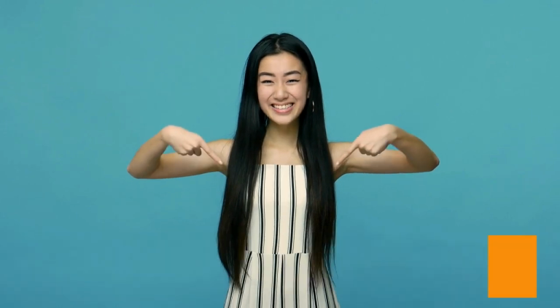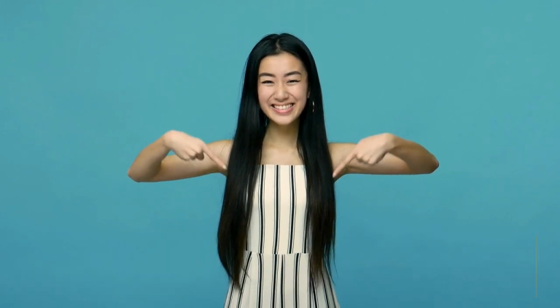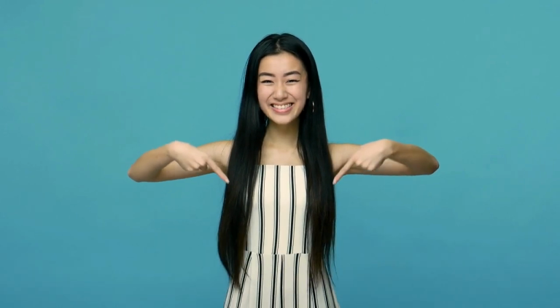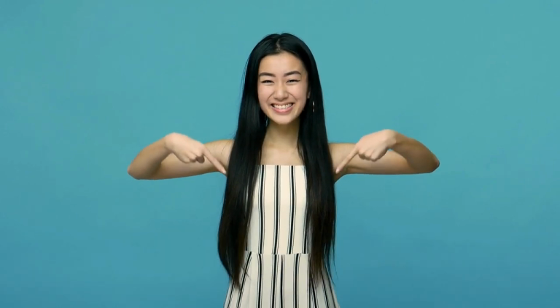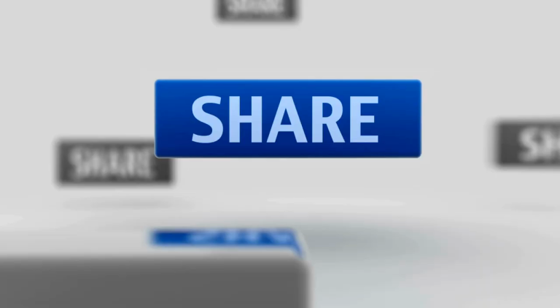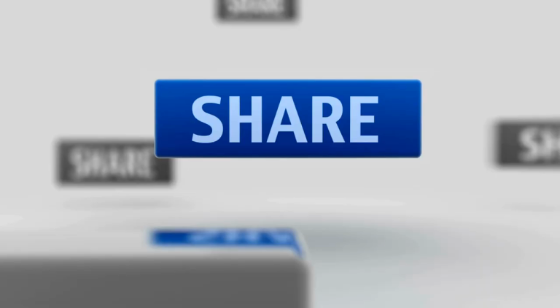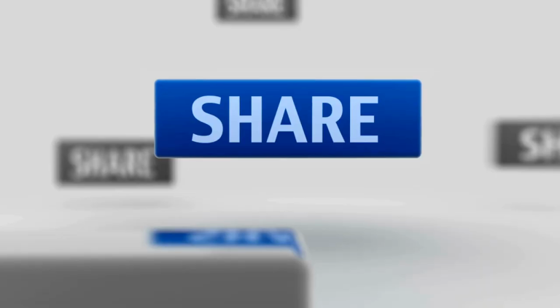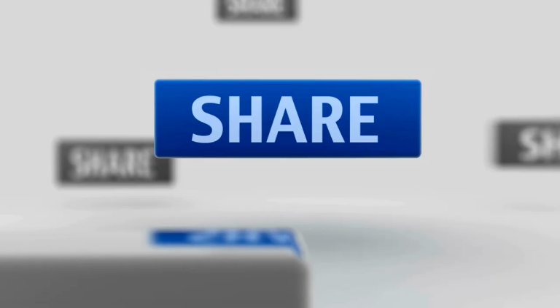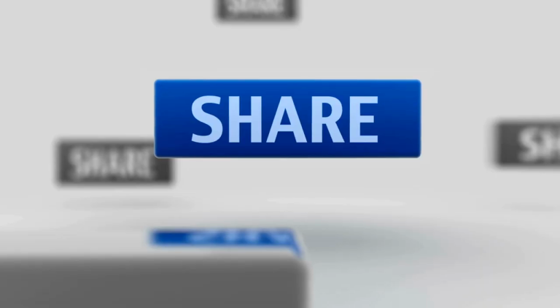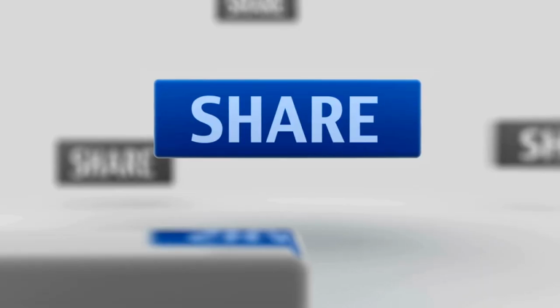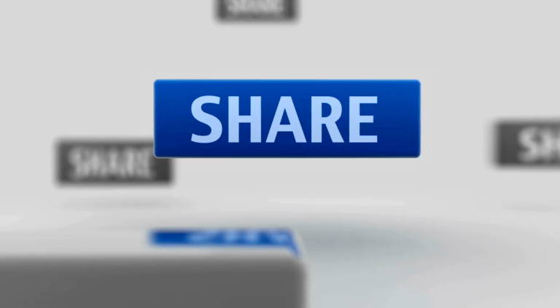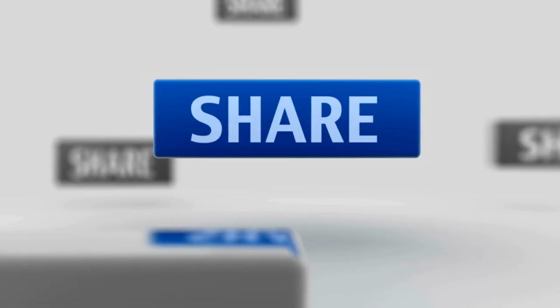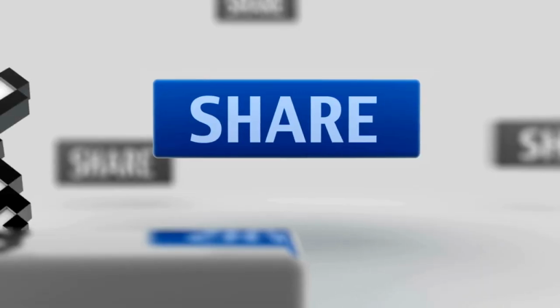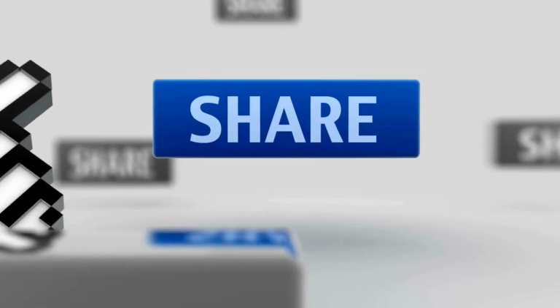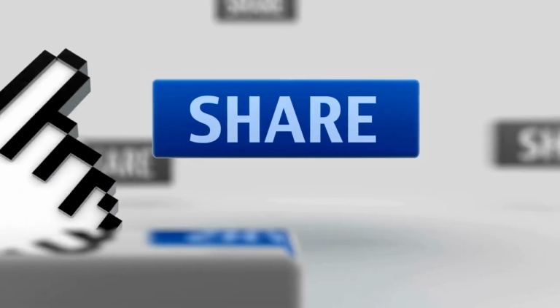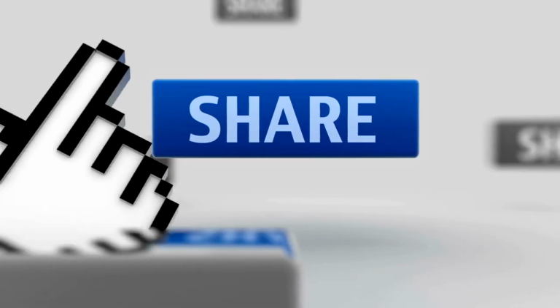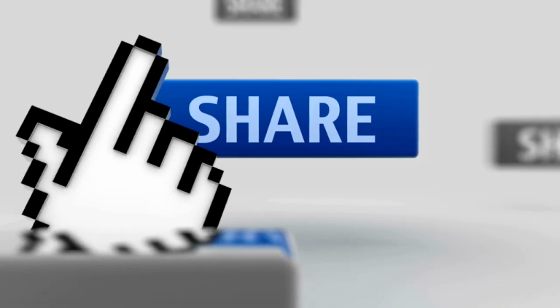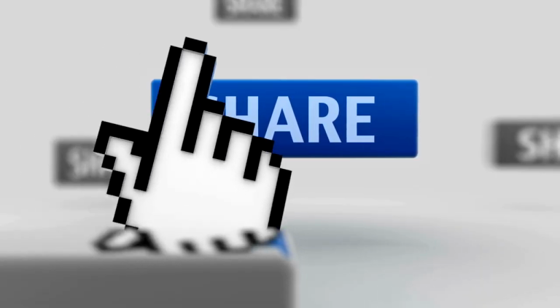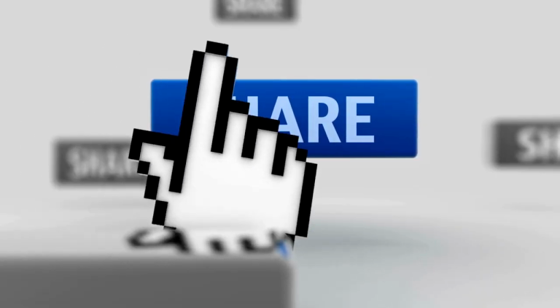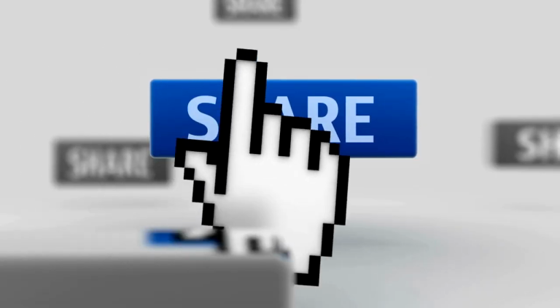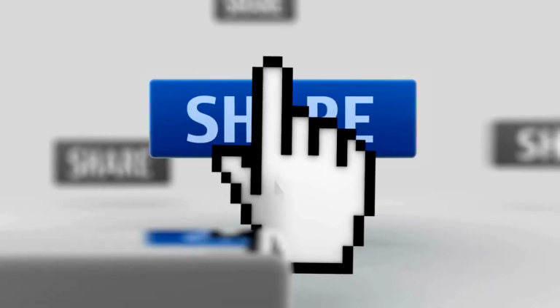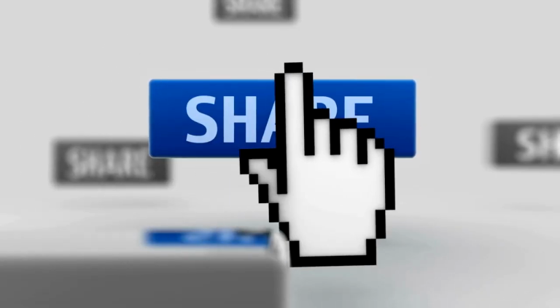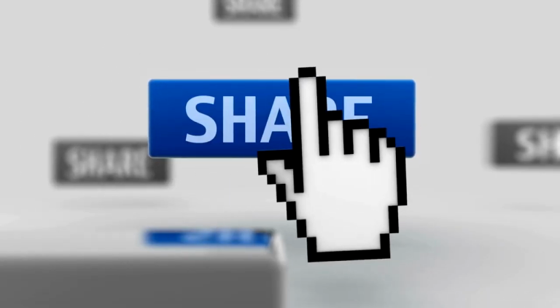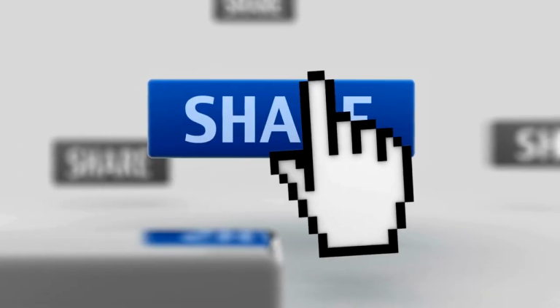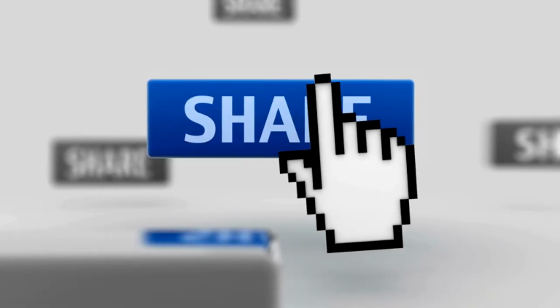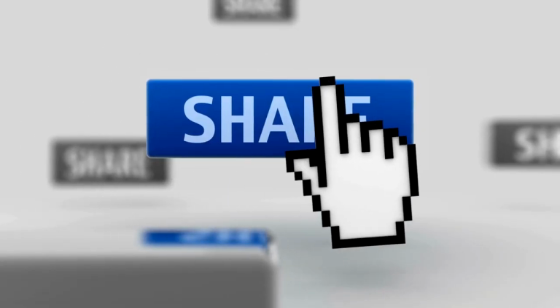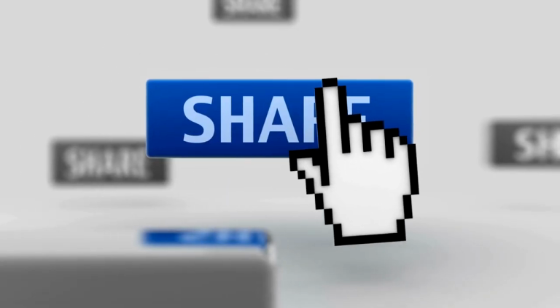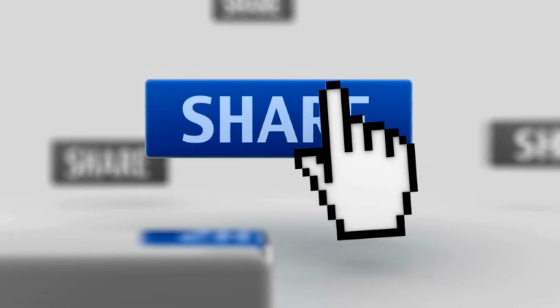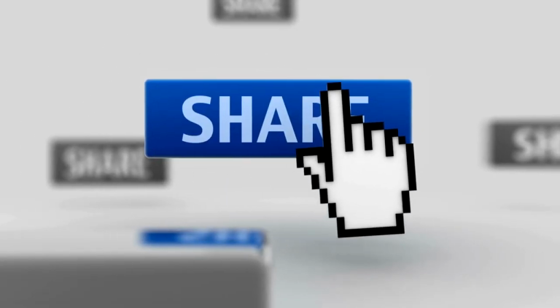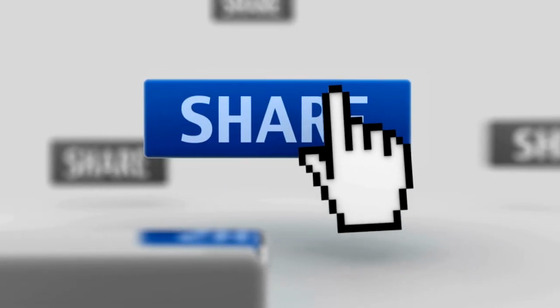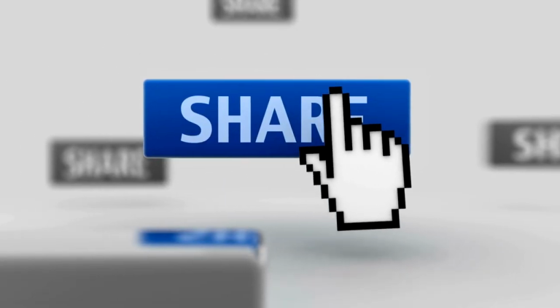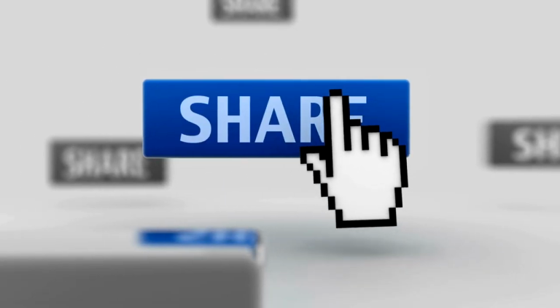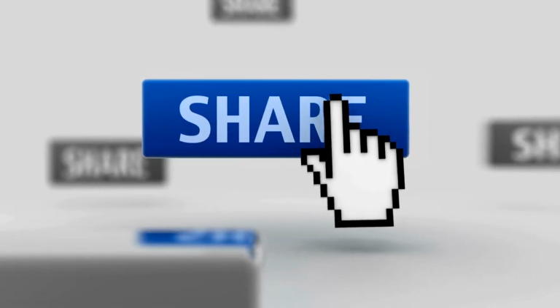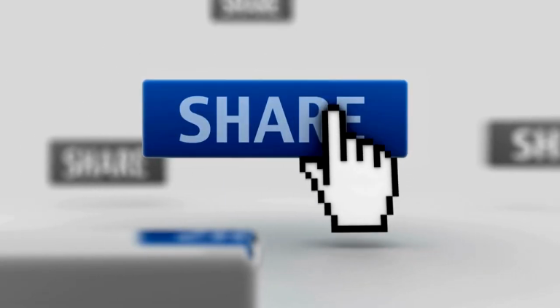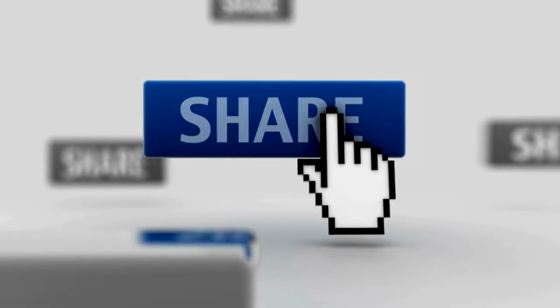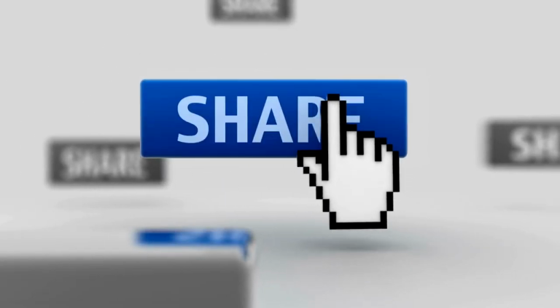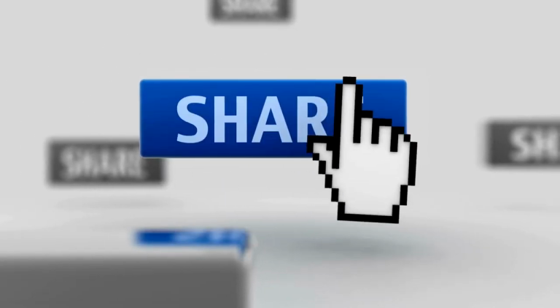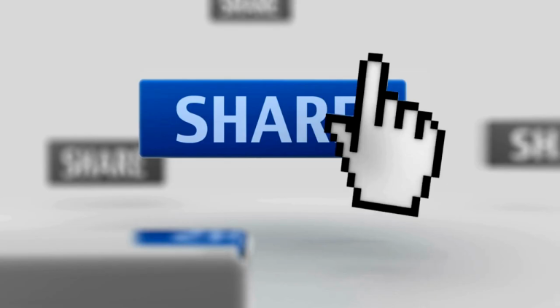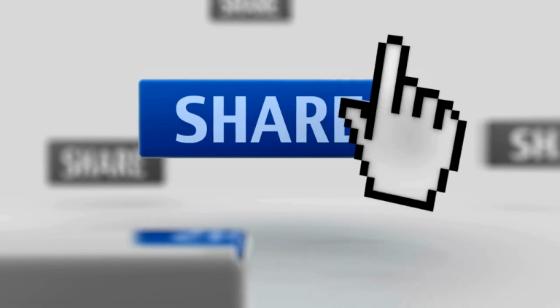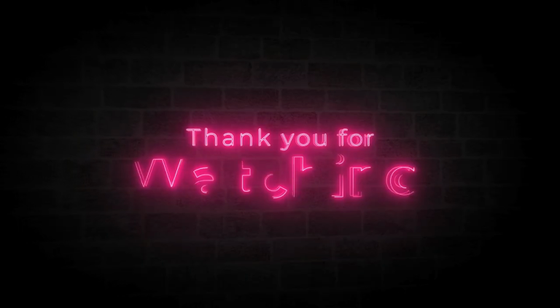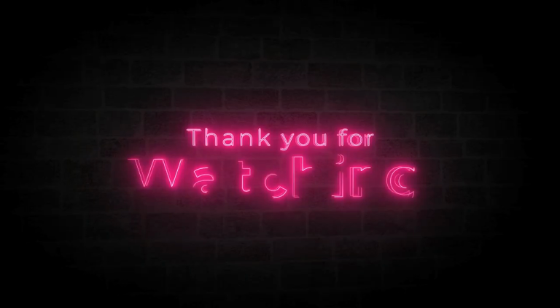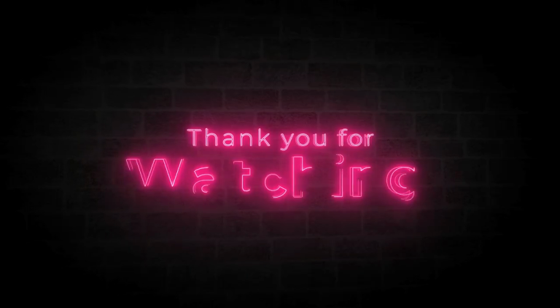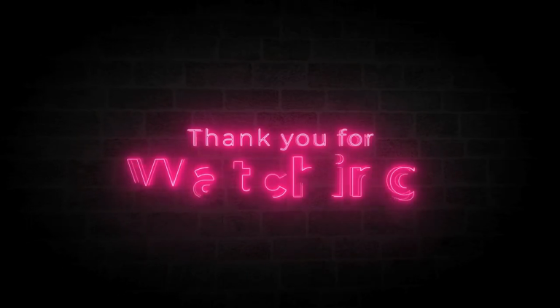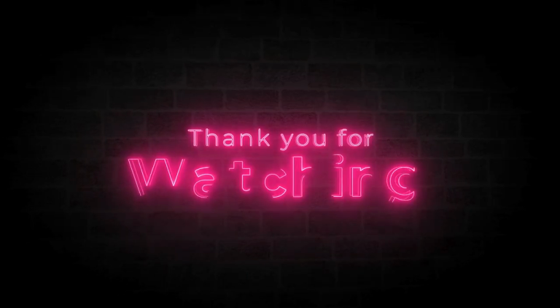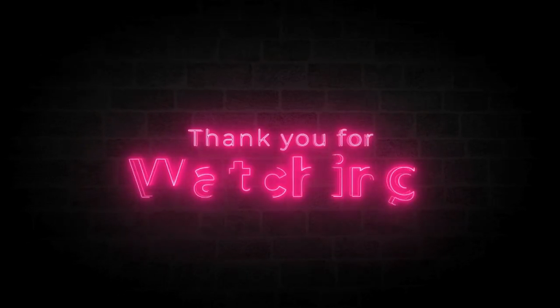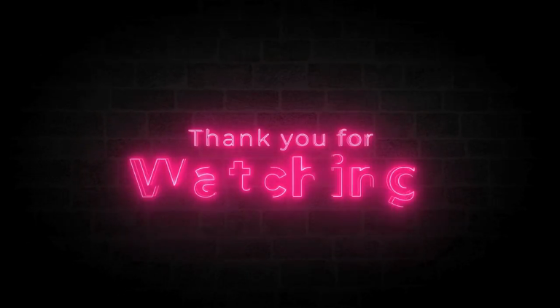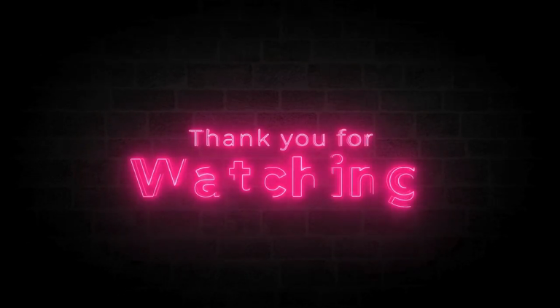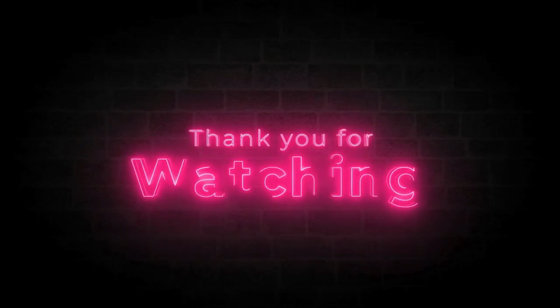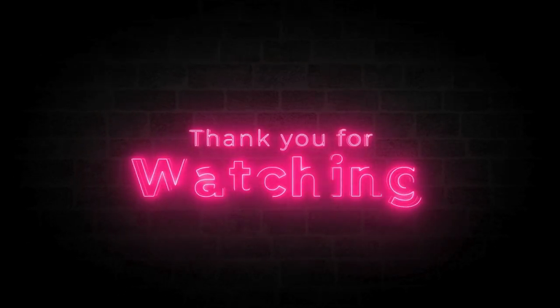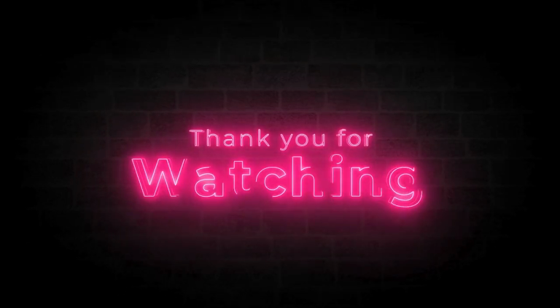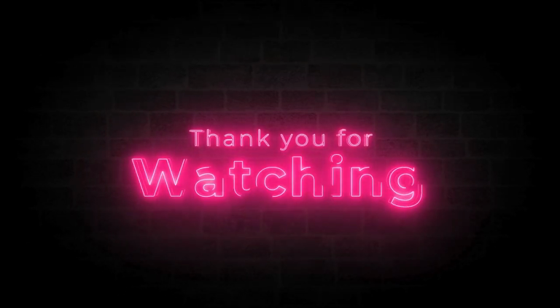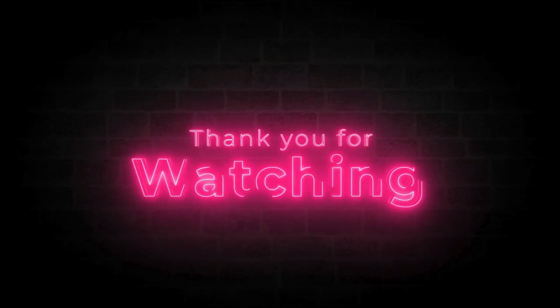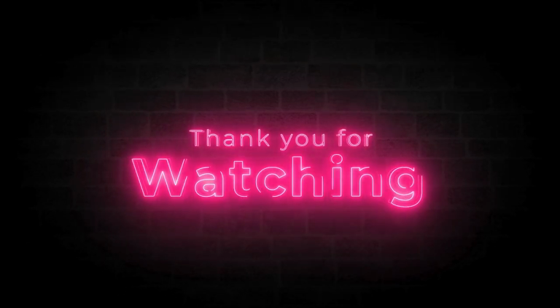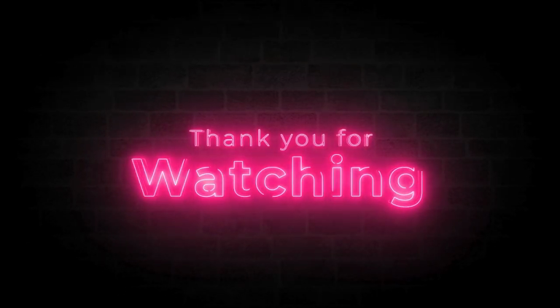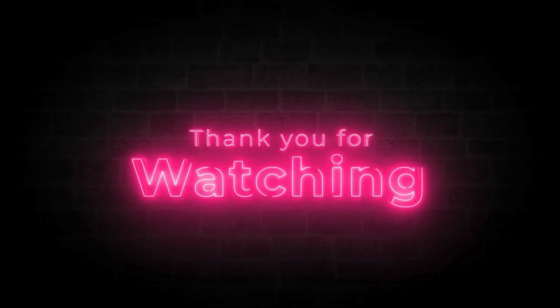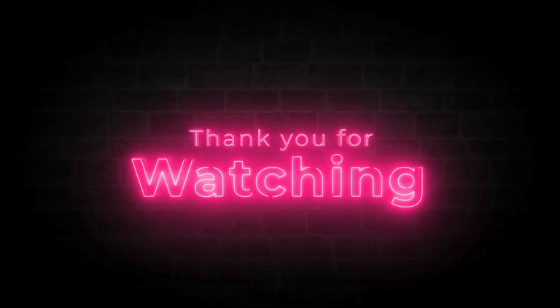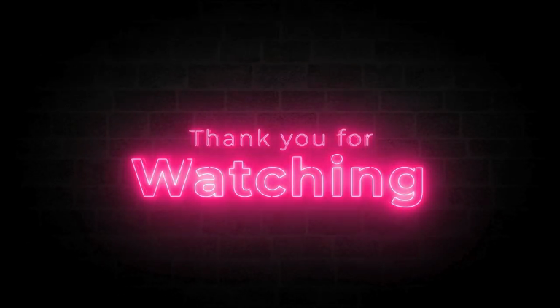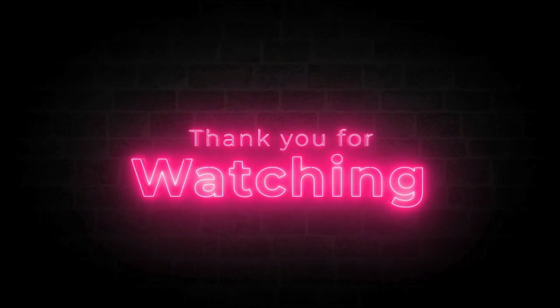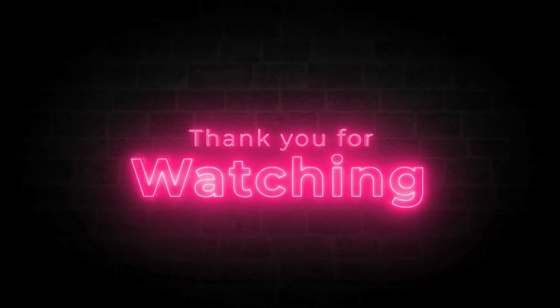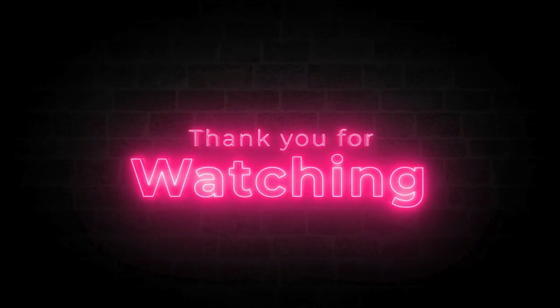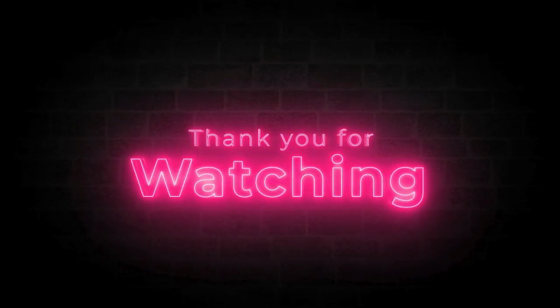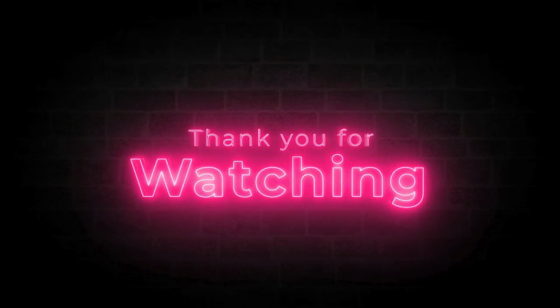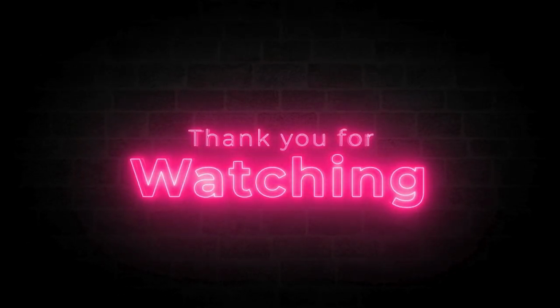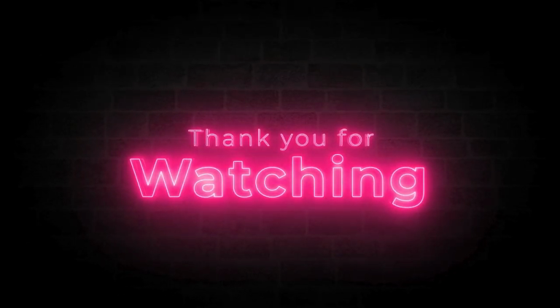And if you liked this video, then share it with a friend. Thank you for watching, and until the next video.